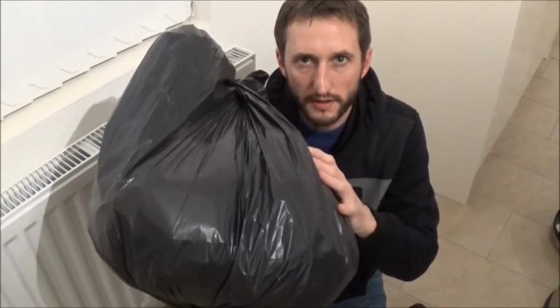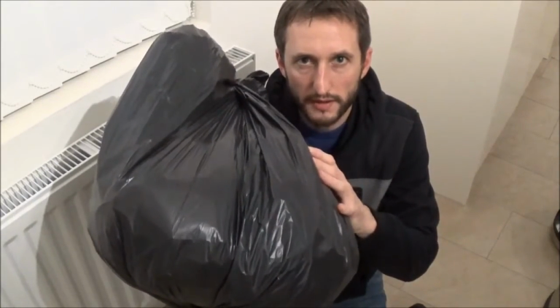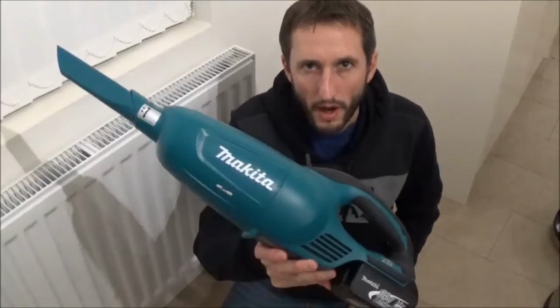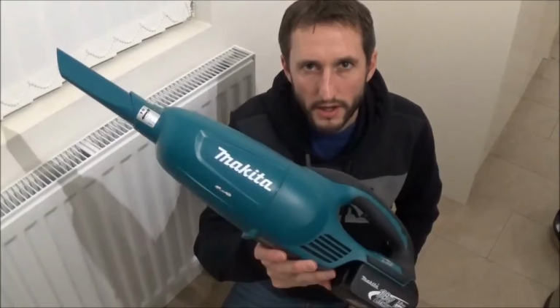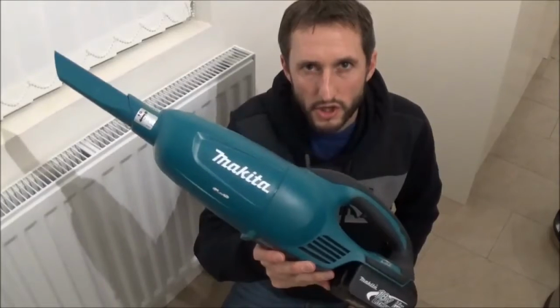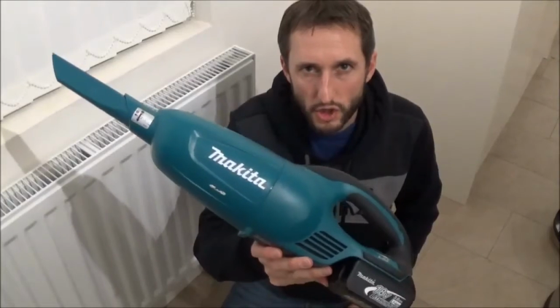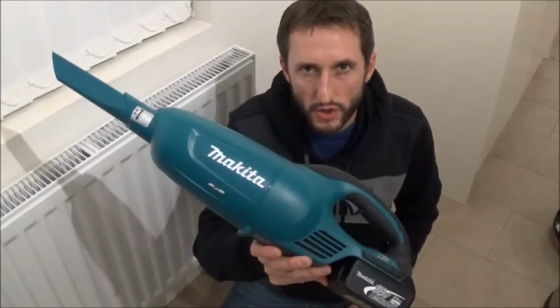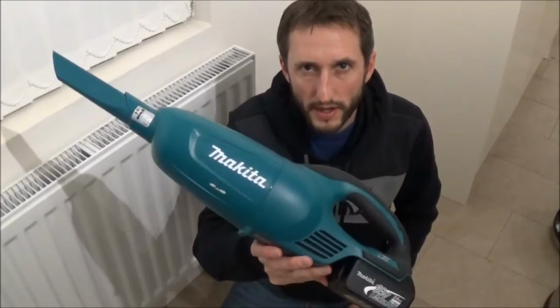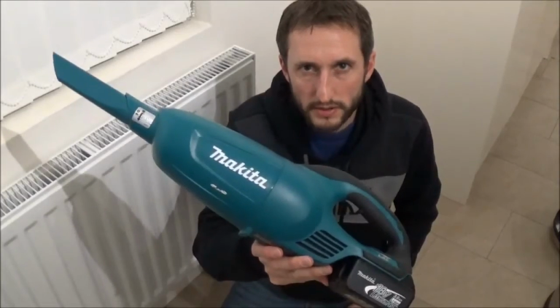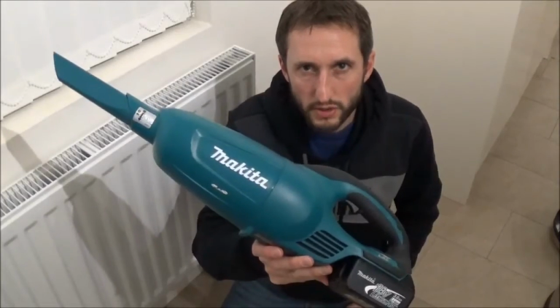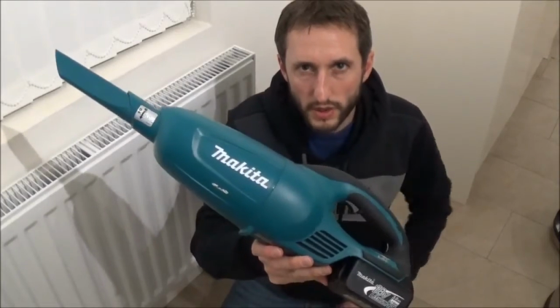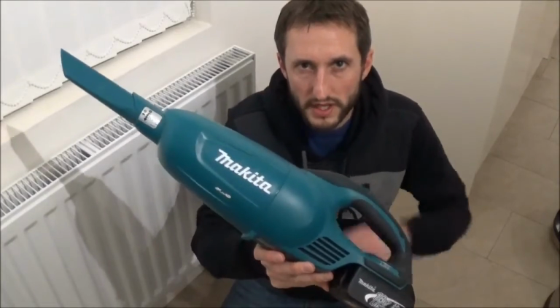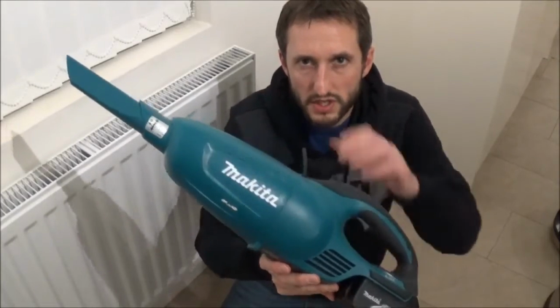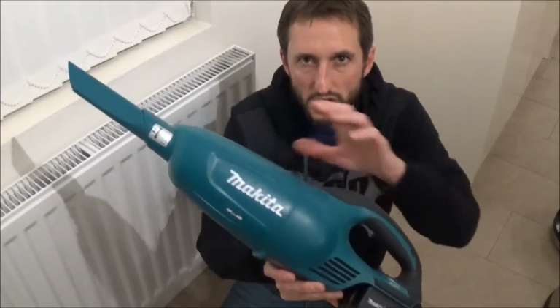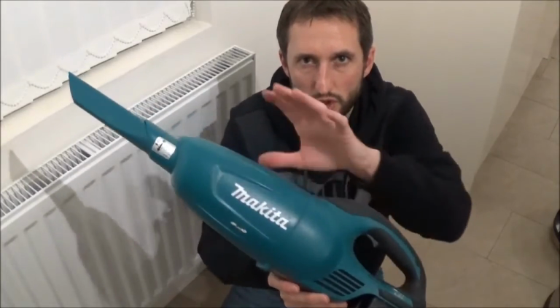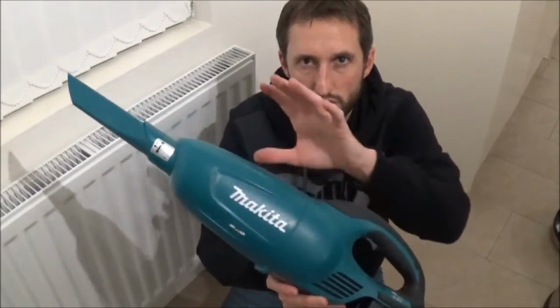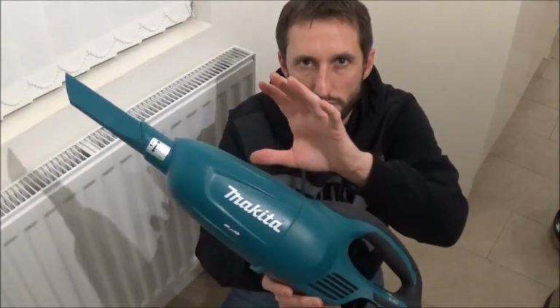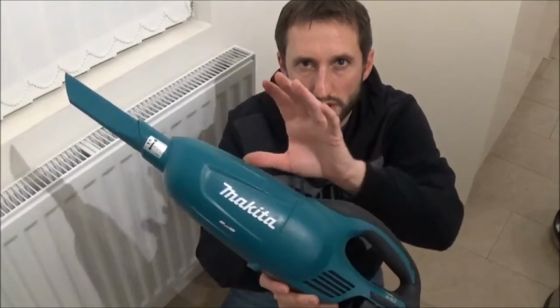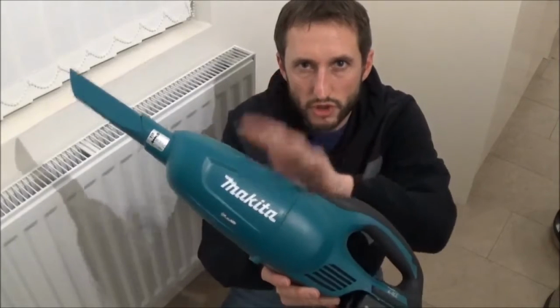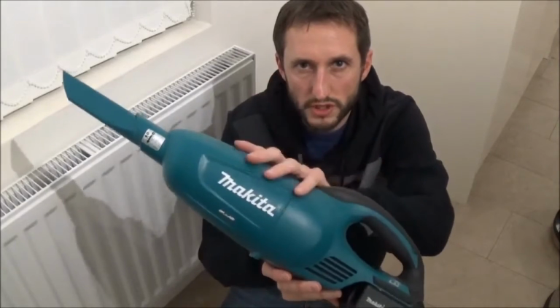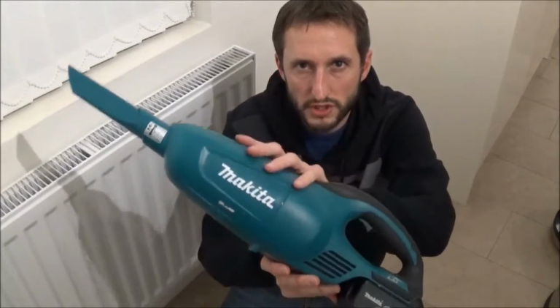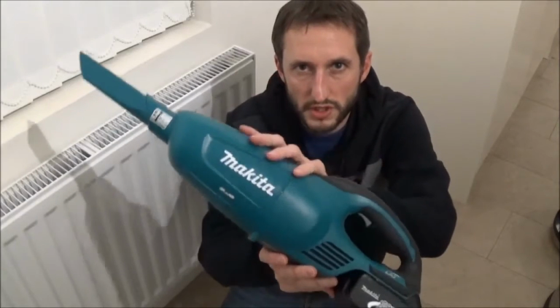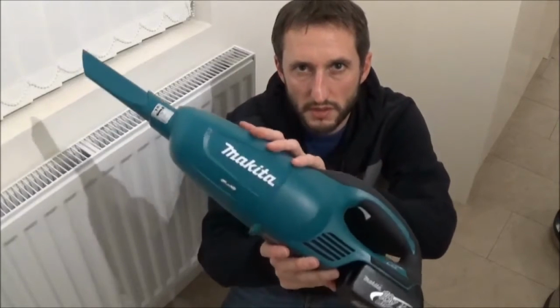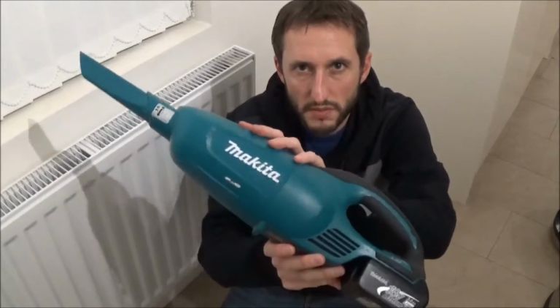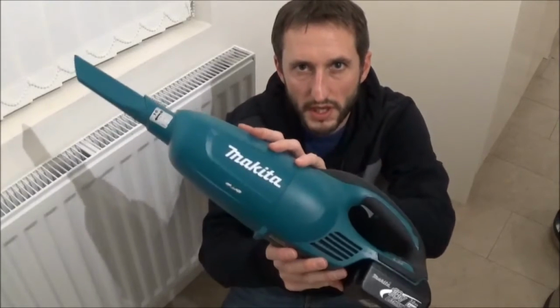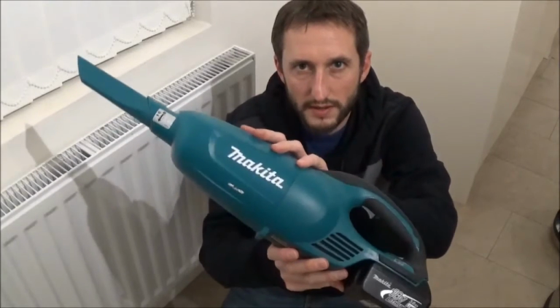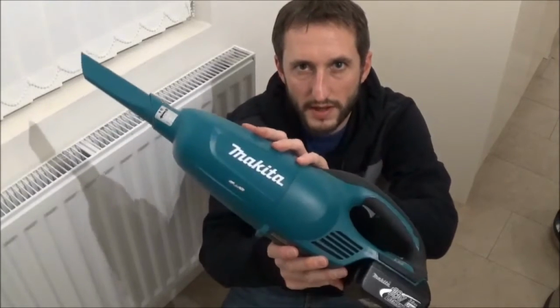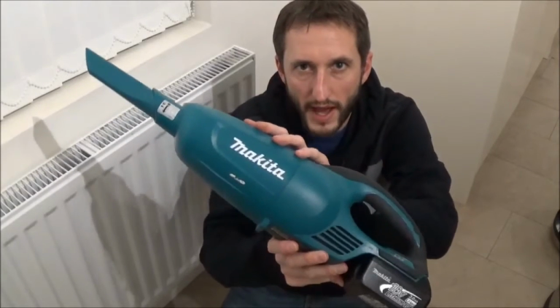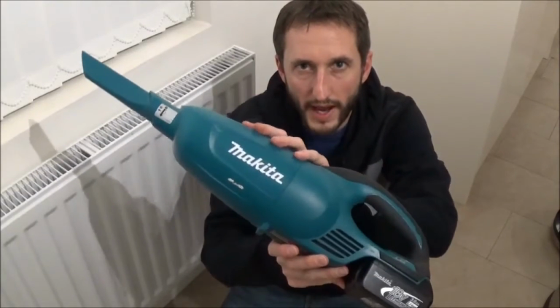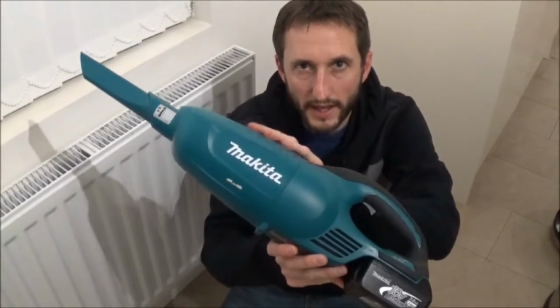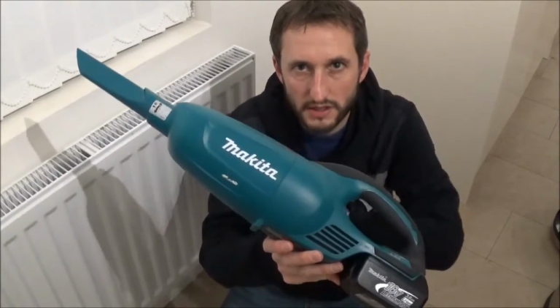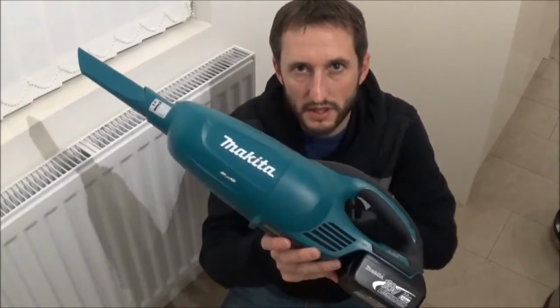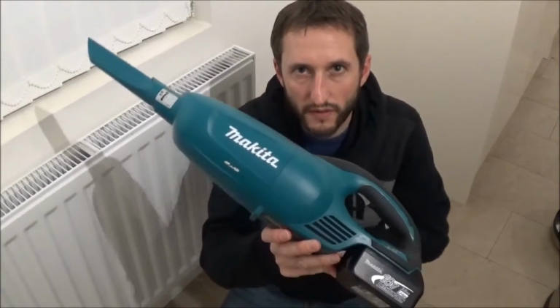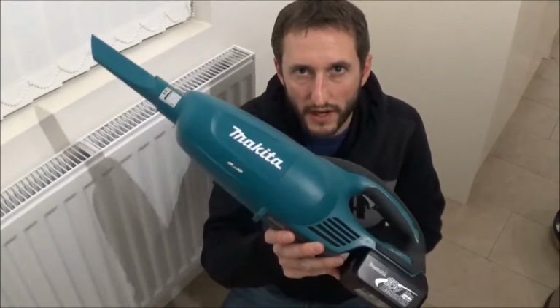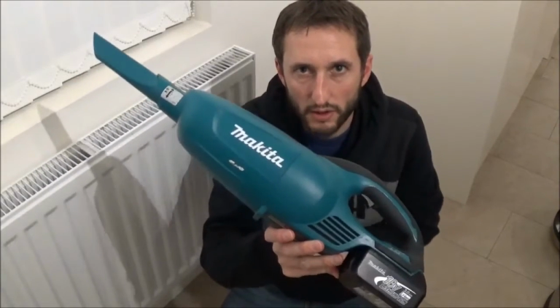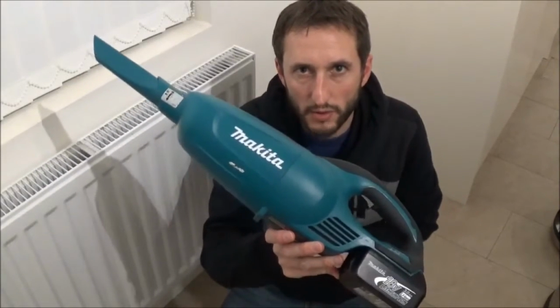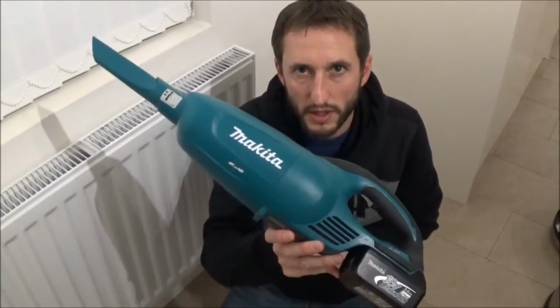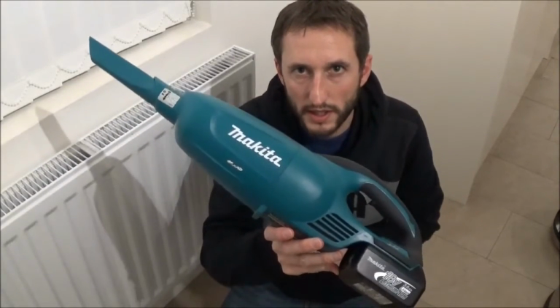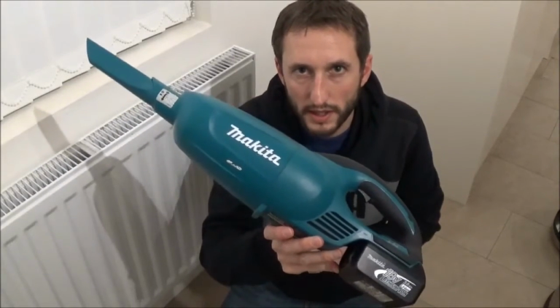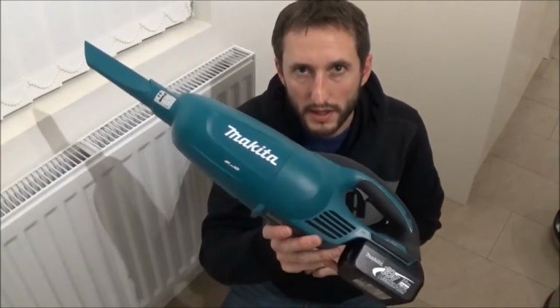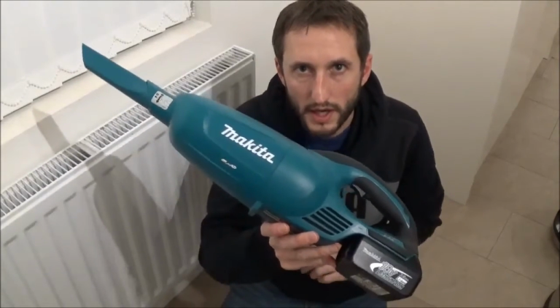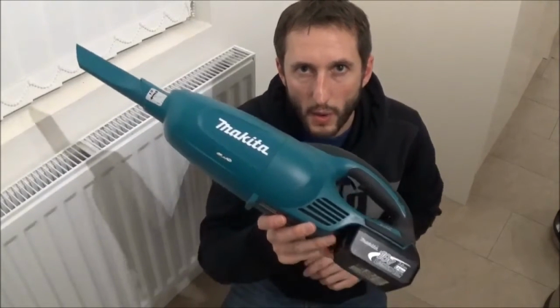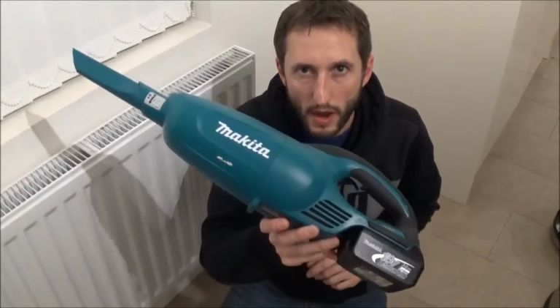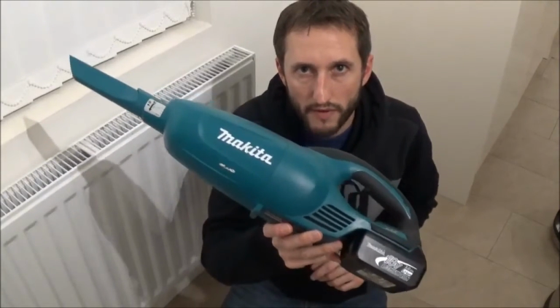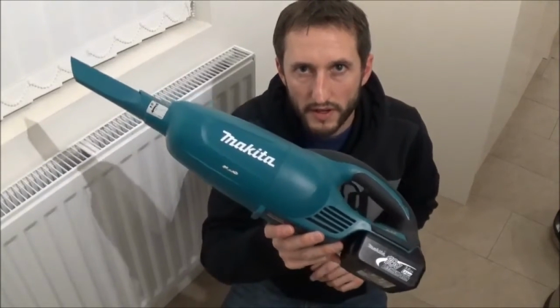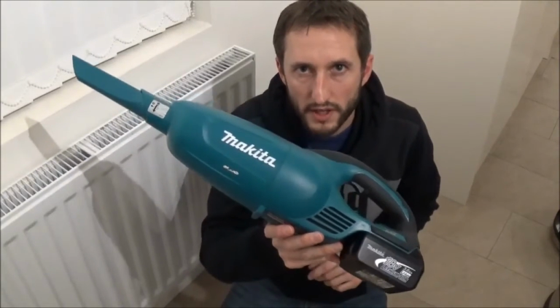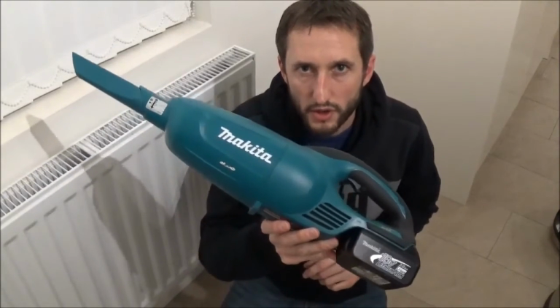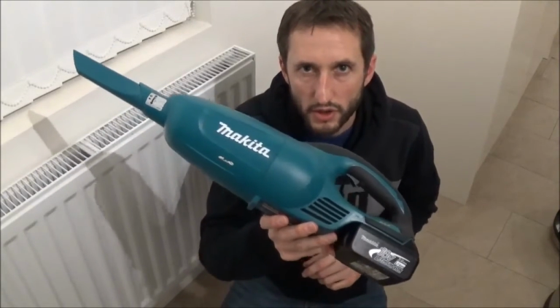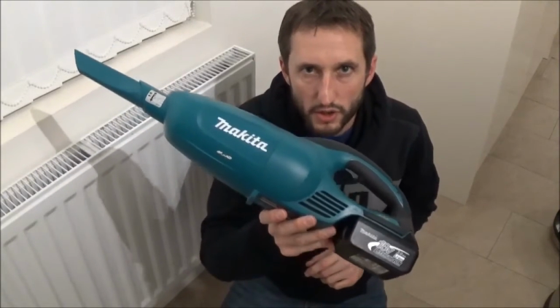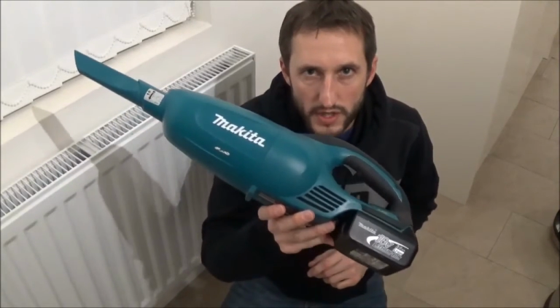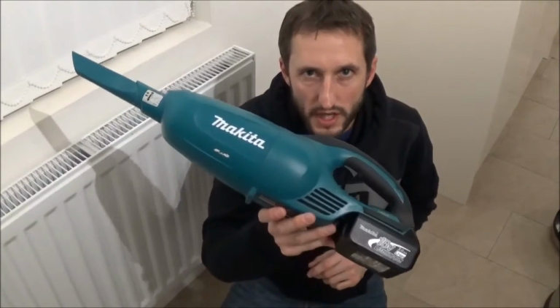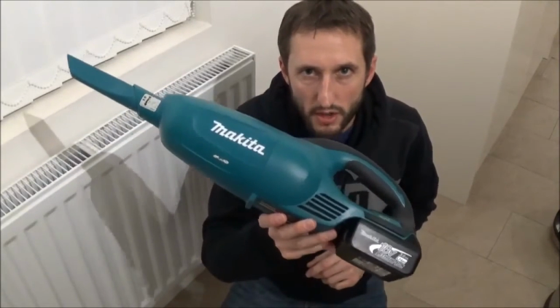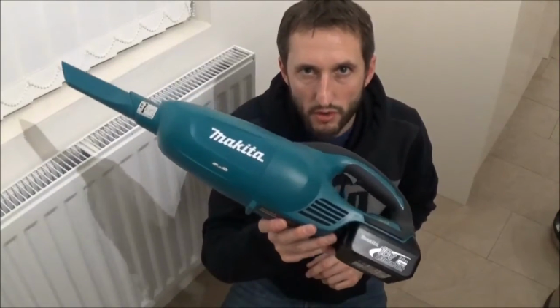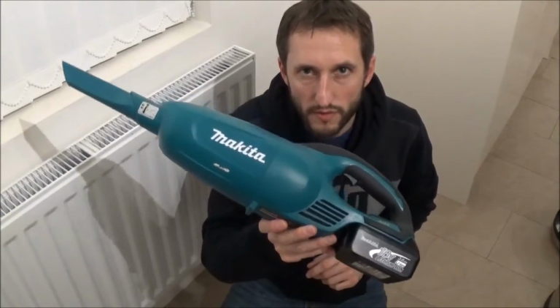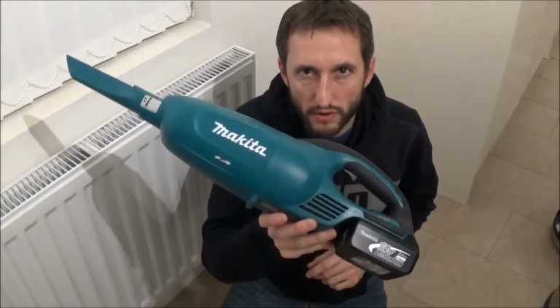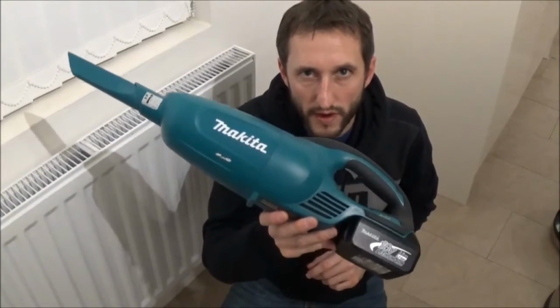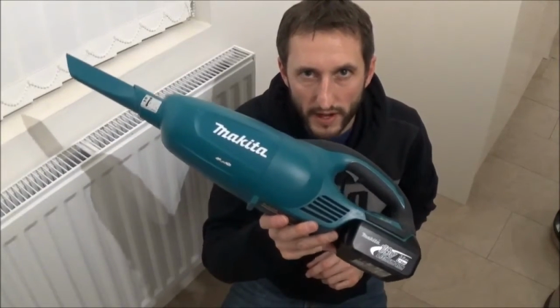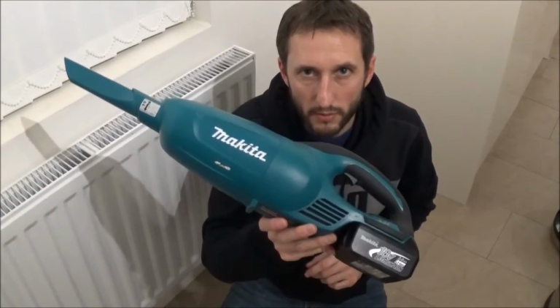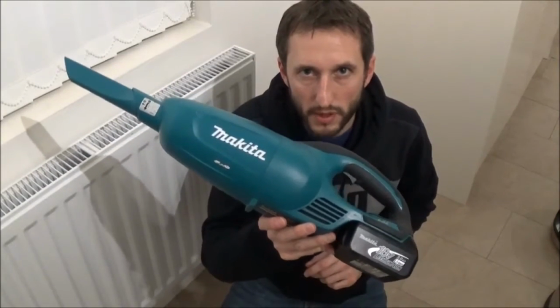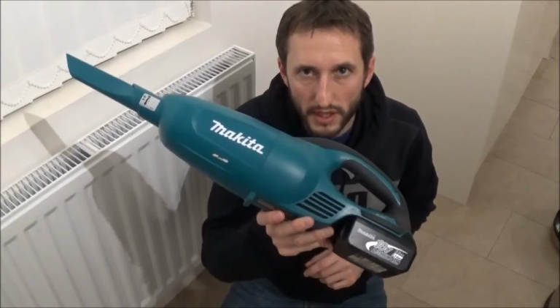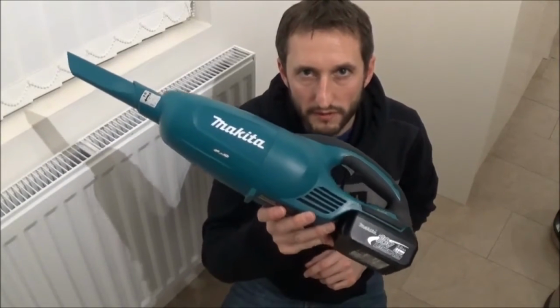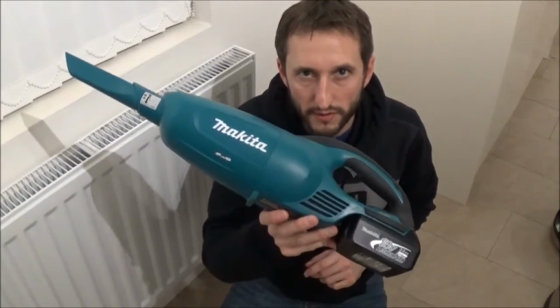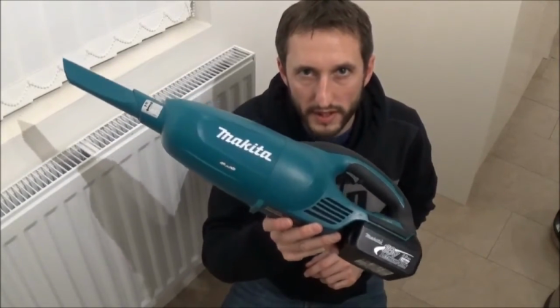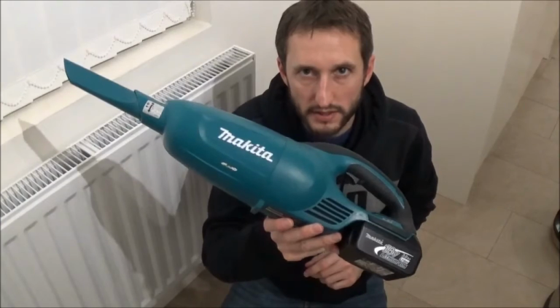I'm going to show you how to do this using my trusty Makita LXT vacuum cleaner. However, you can use any hoover or vacuum cleaner for this.